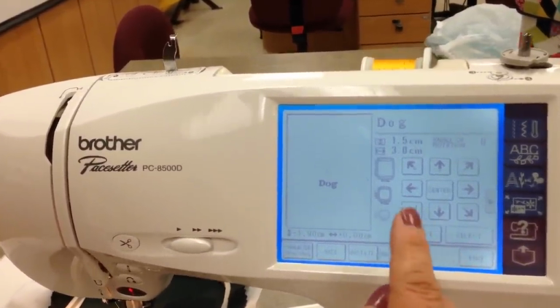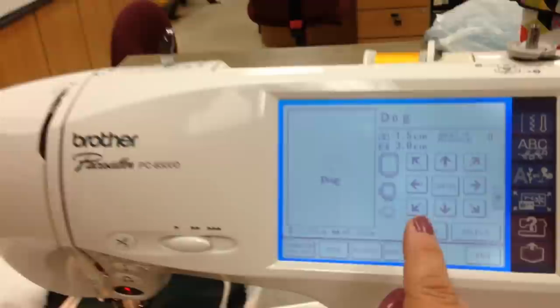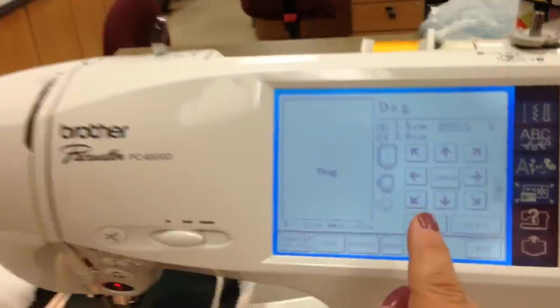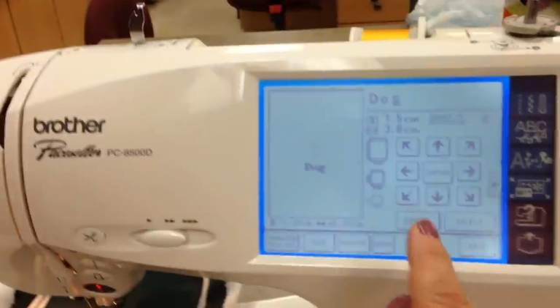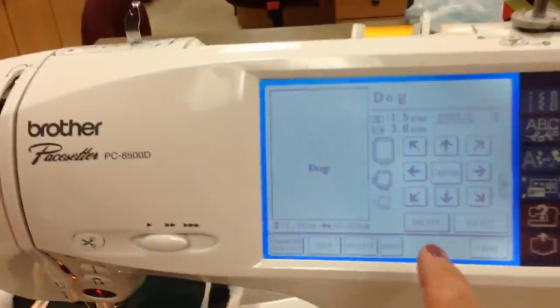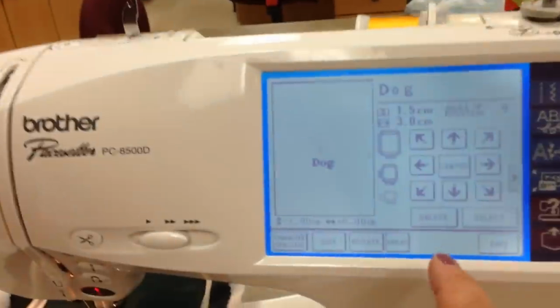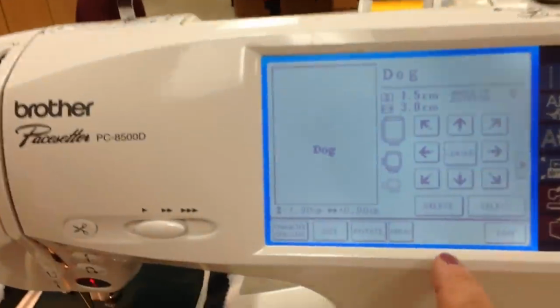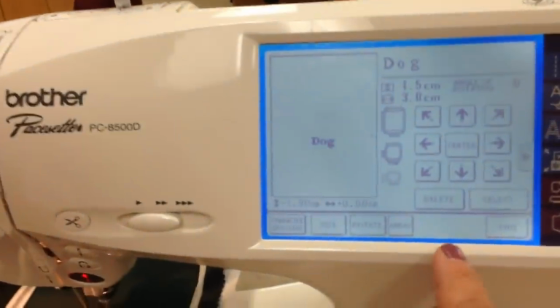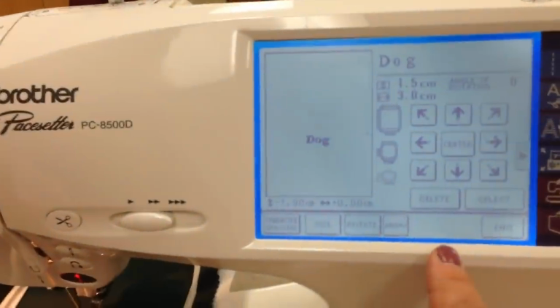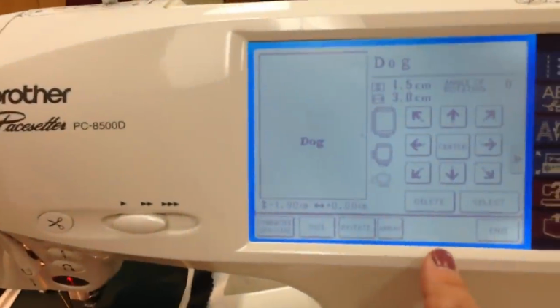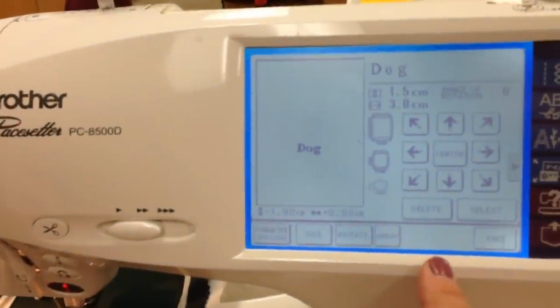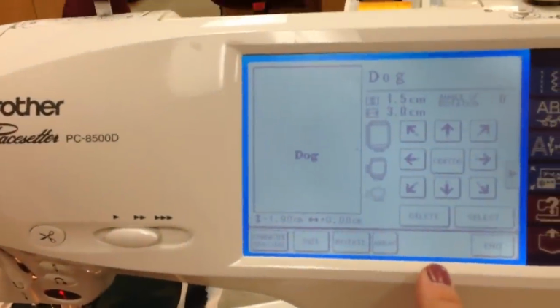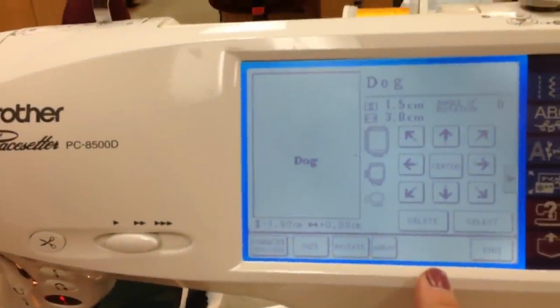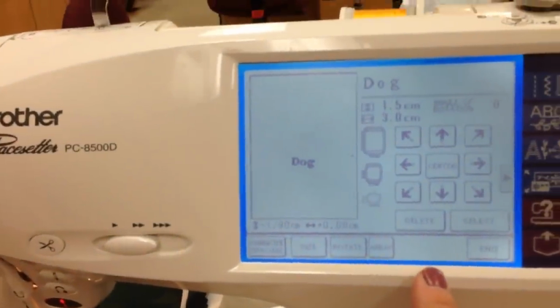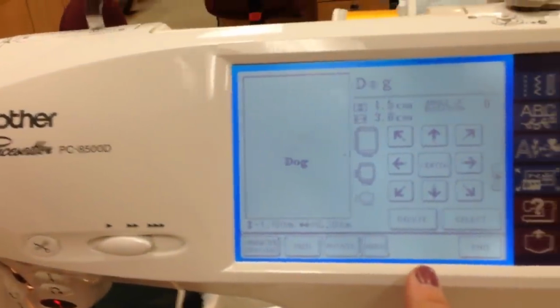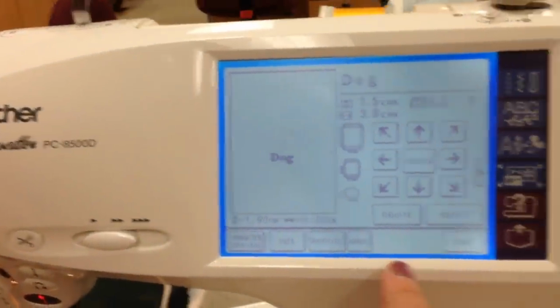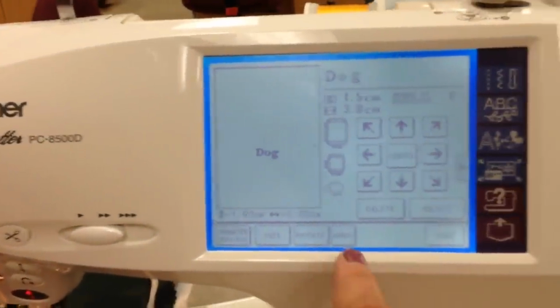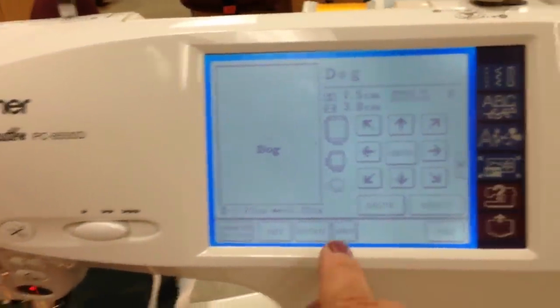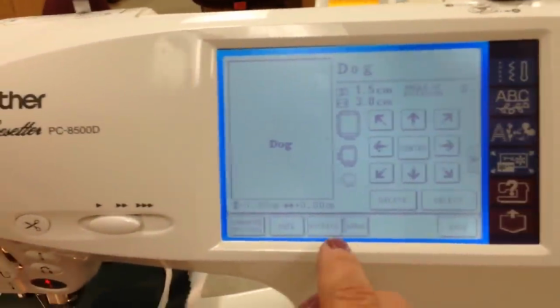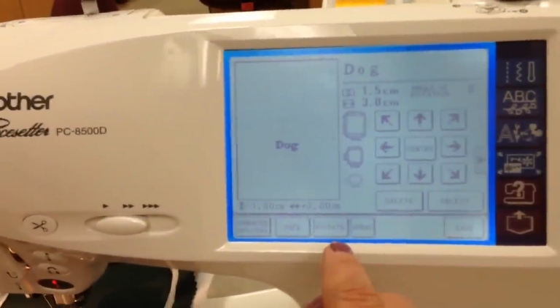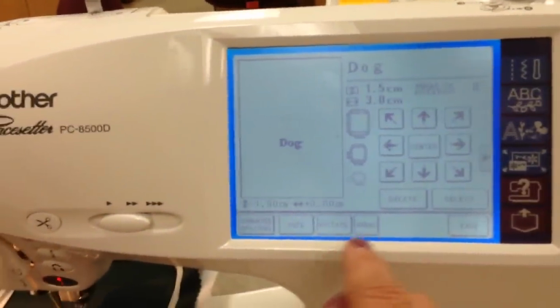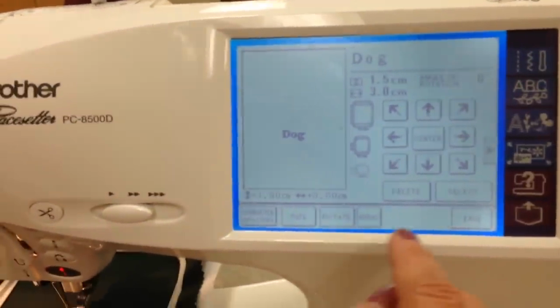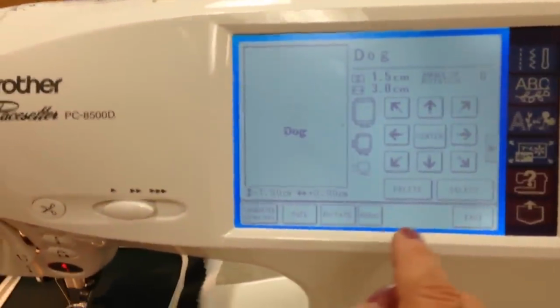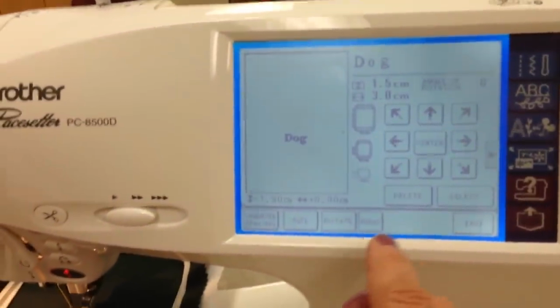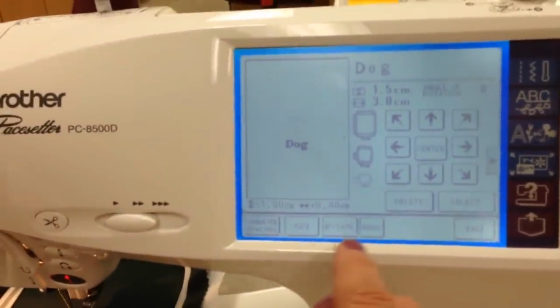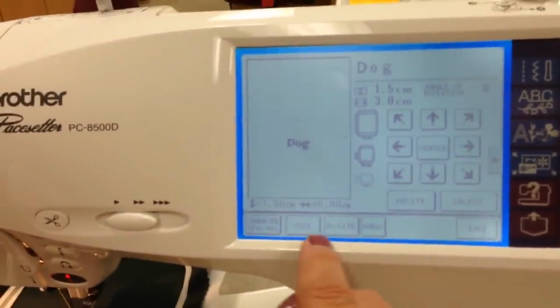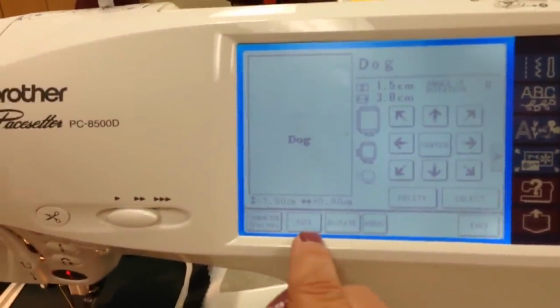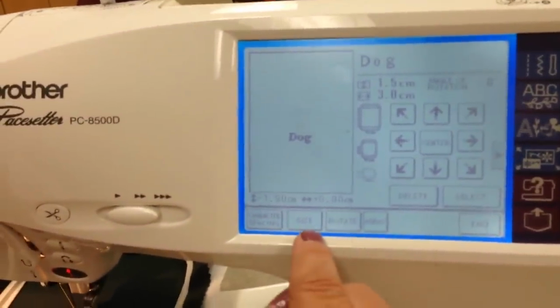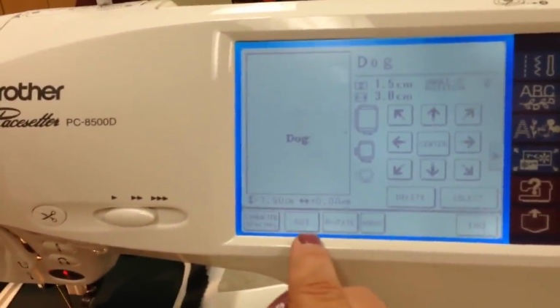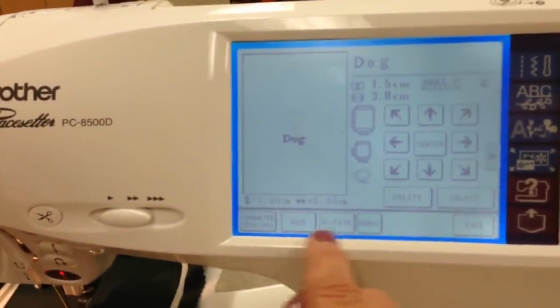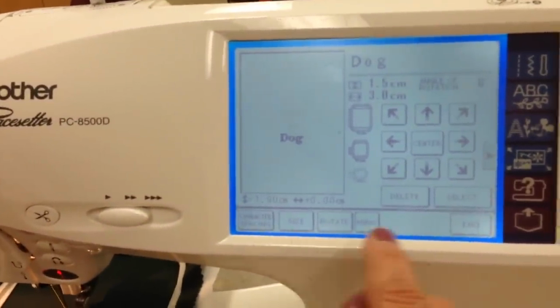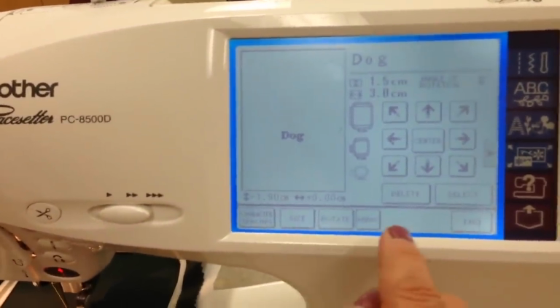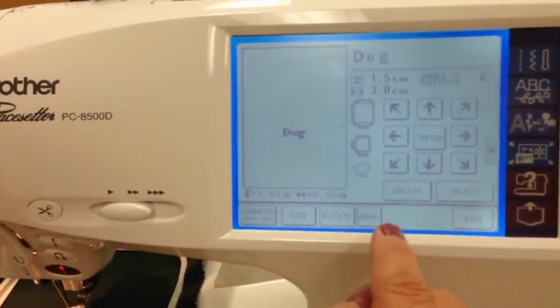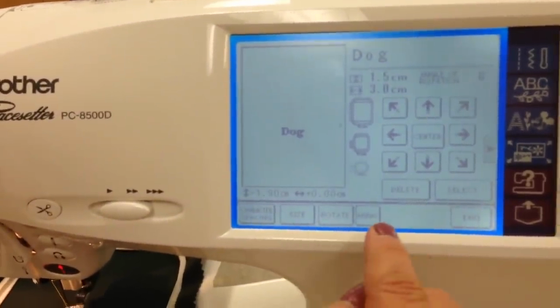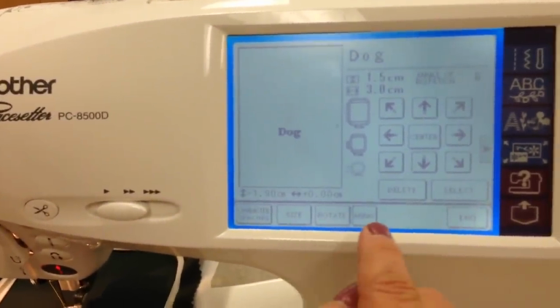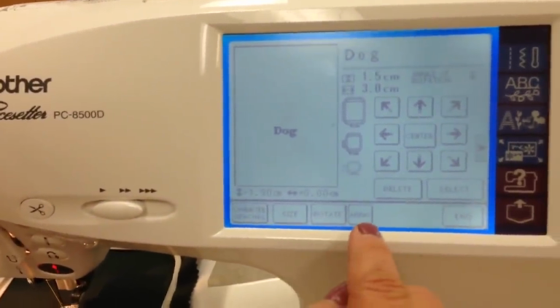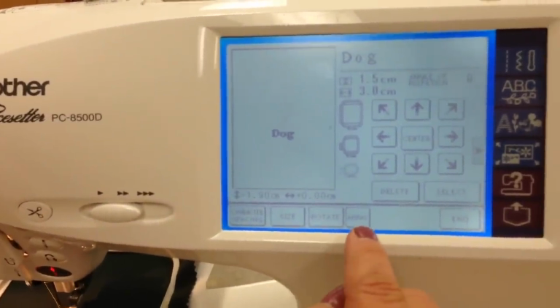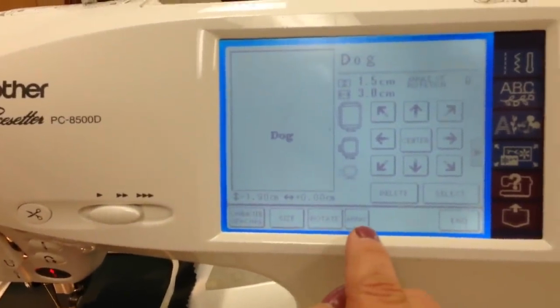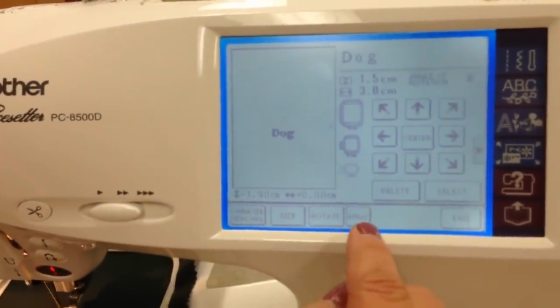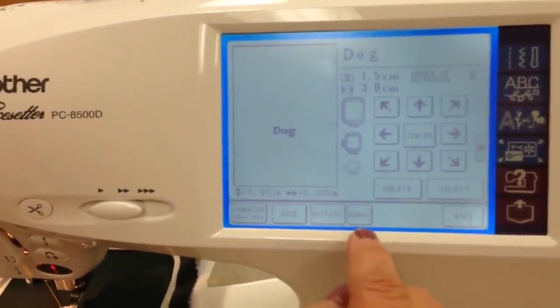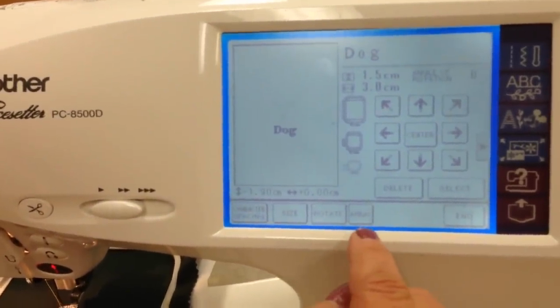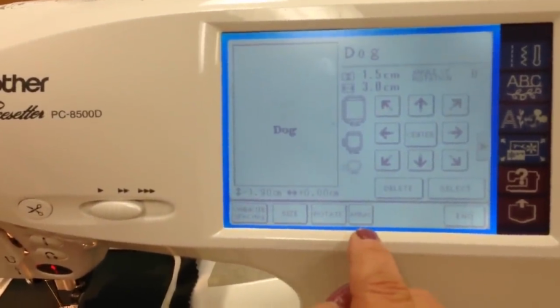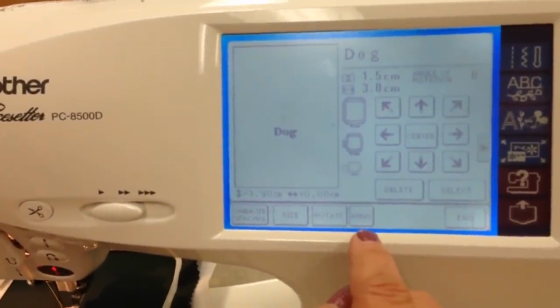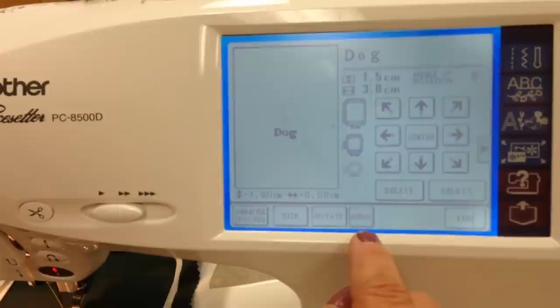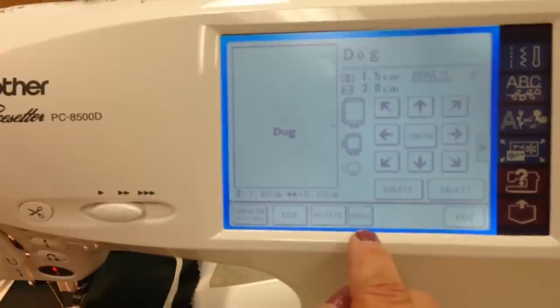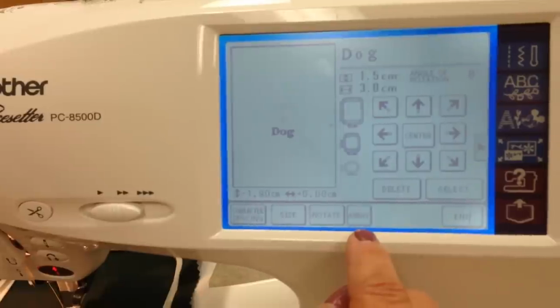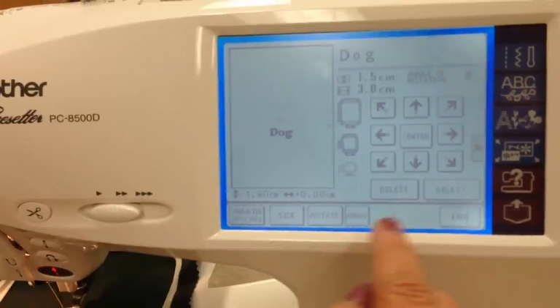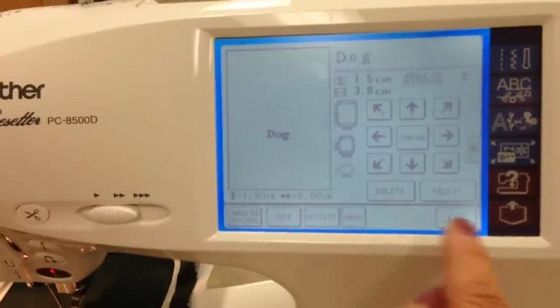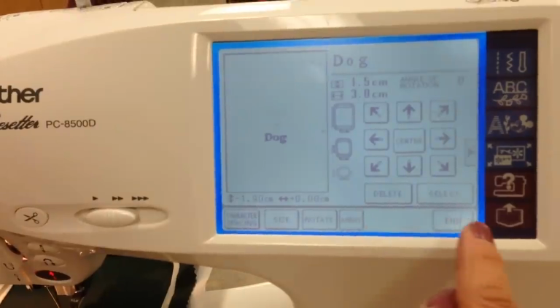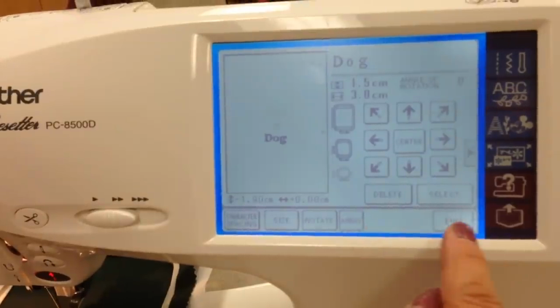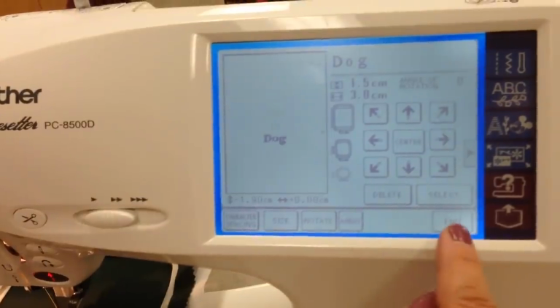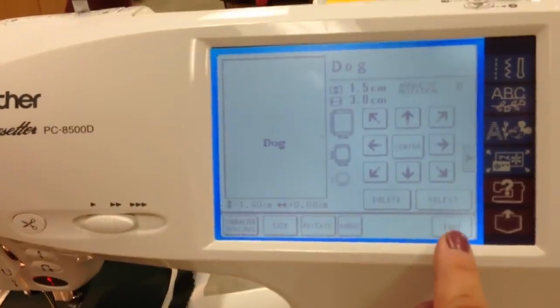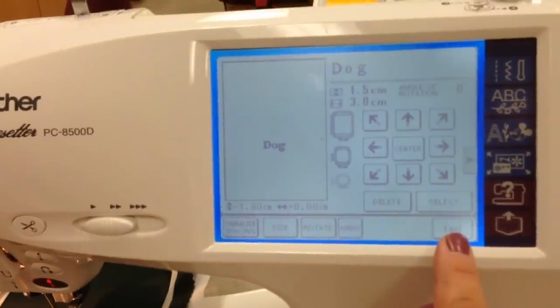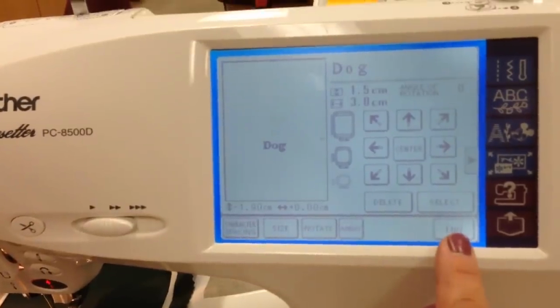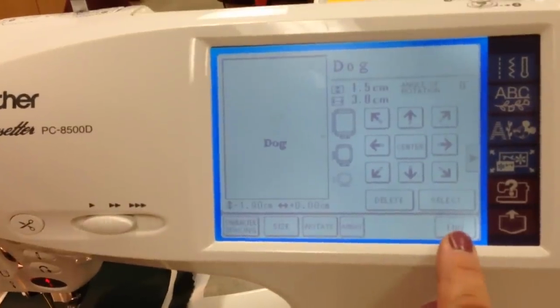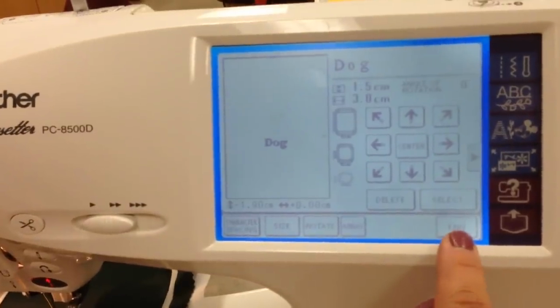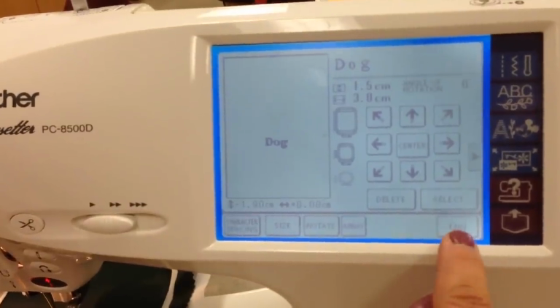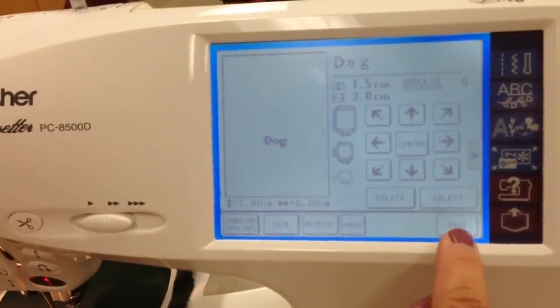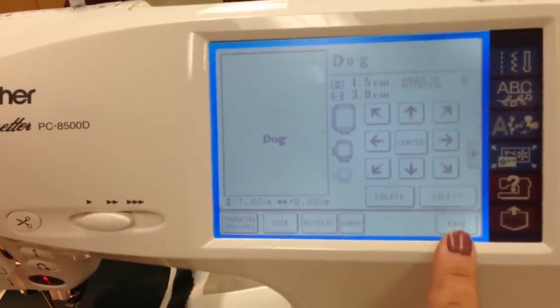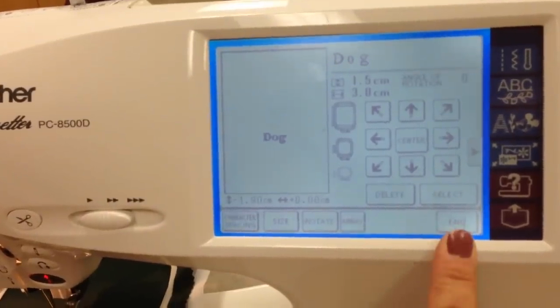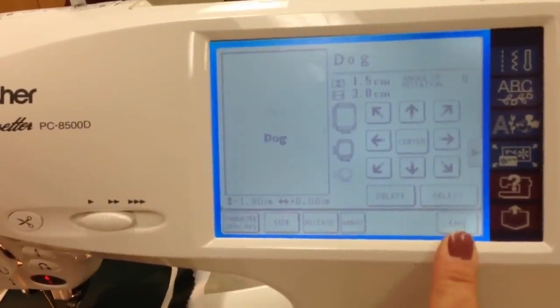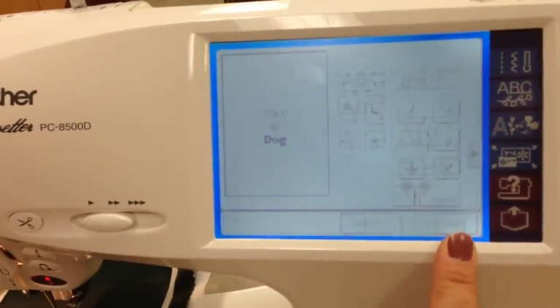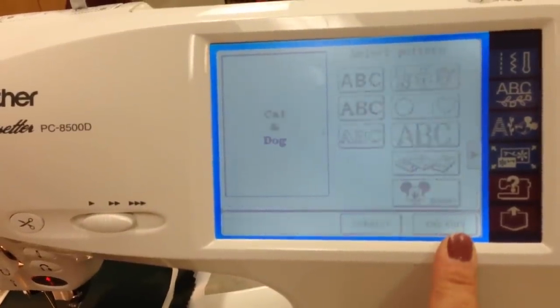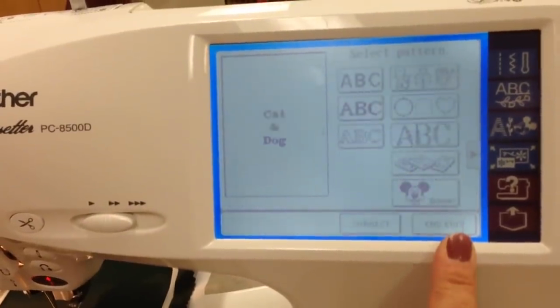So now we've done three designs. I could rotate that, I could change the size, I could array it. We'll go ahead and select End.